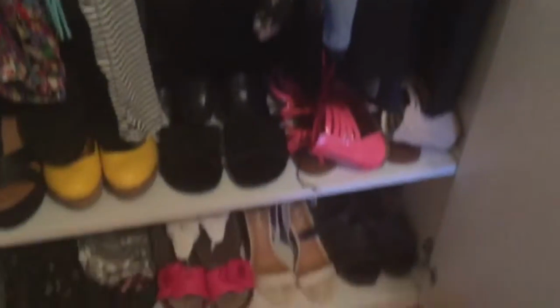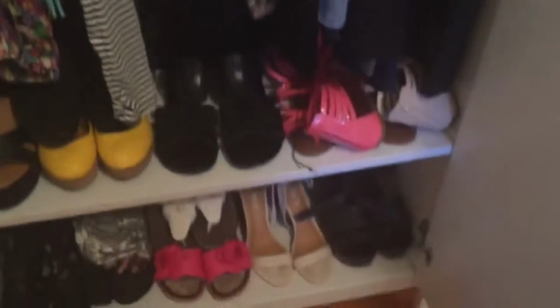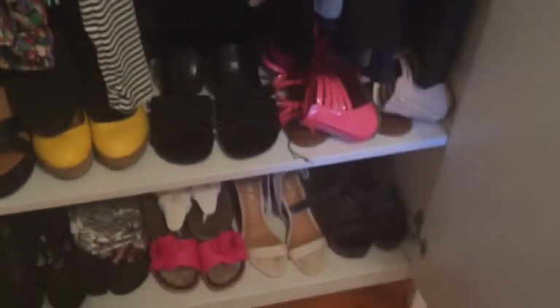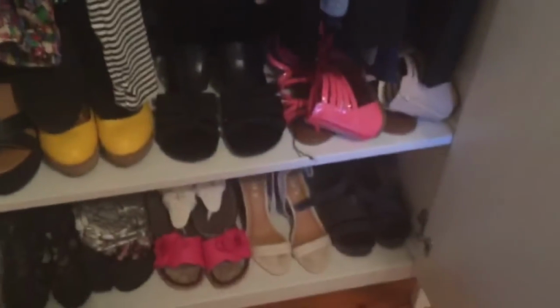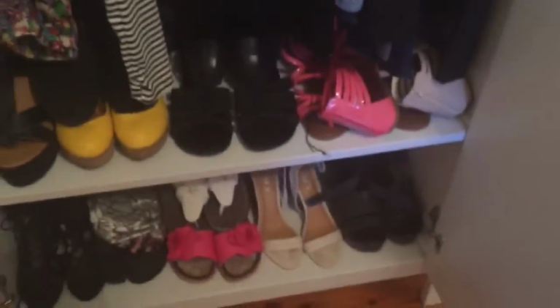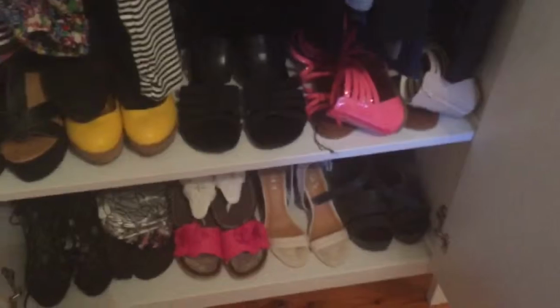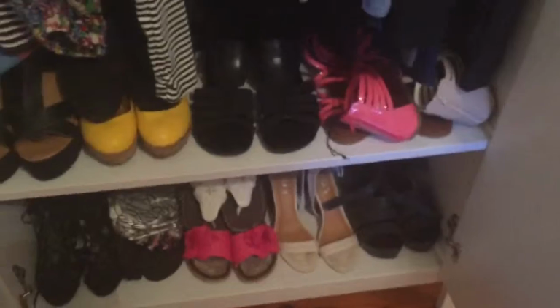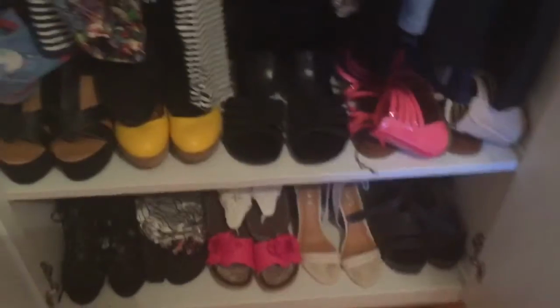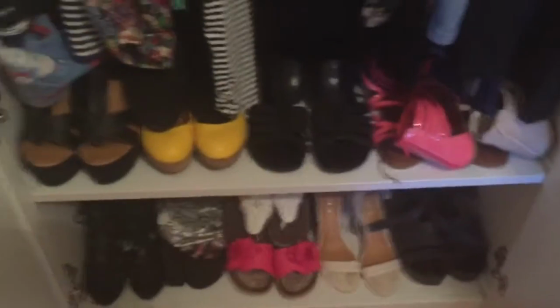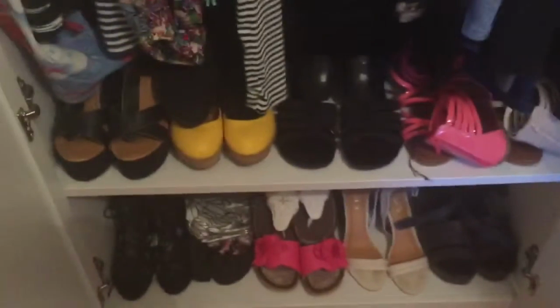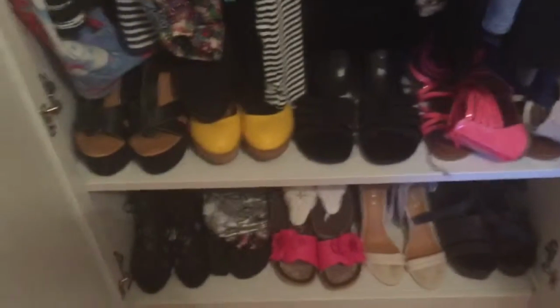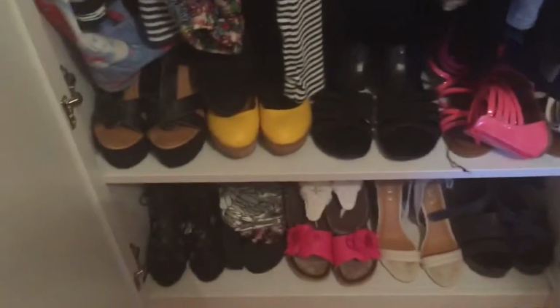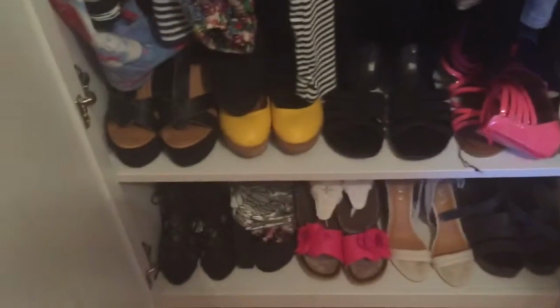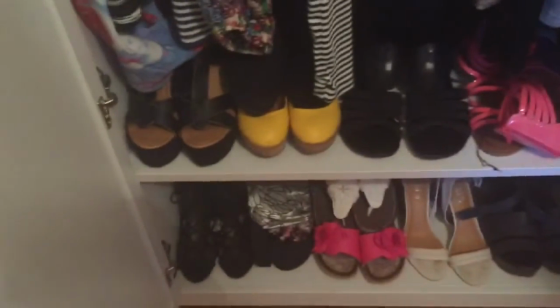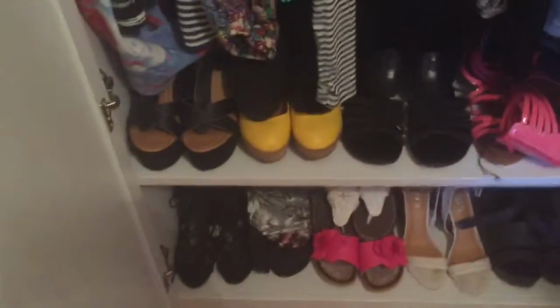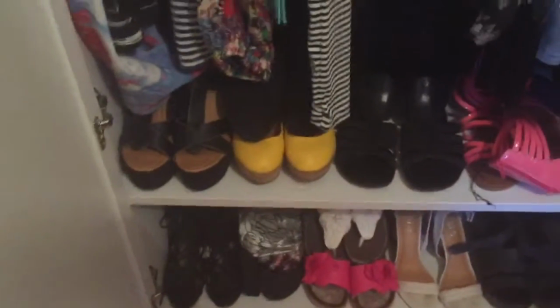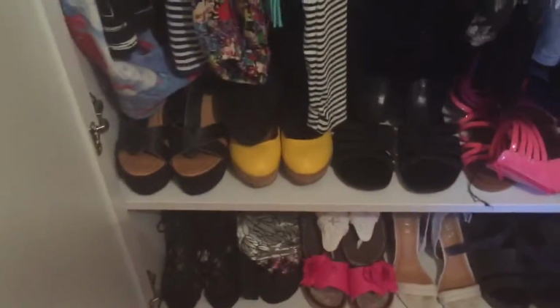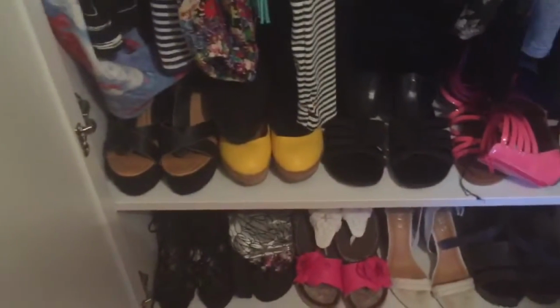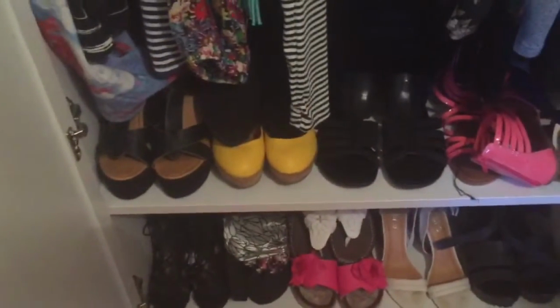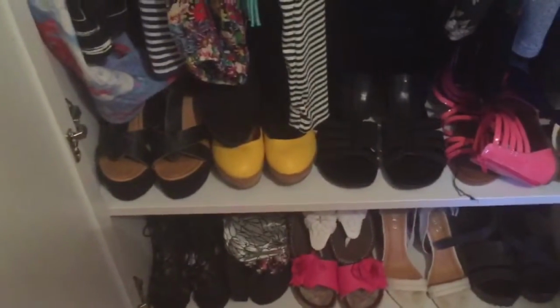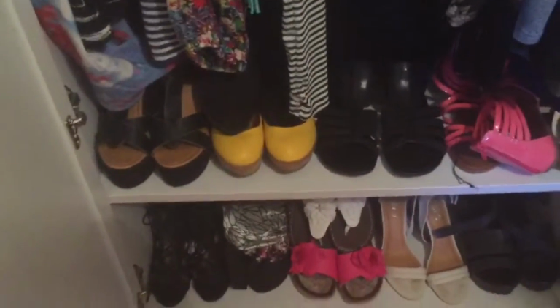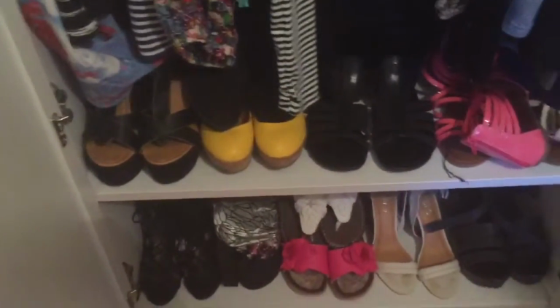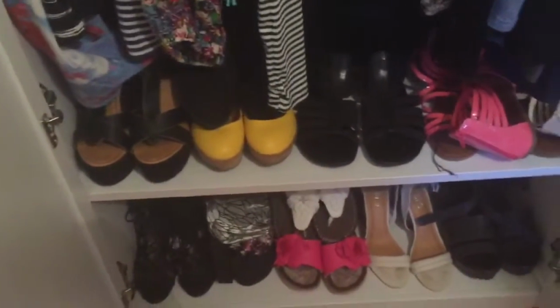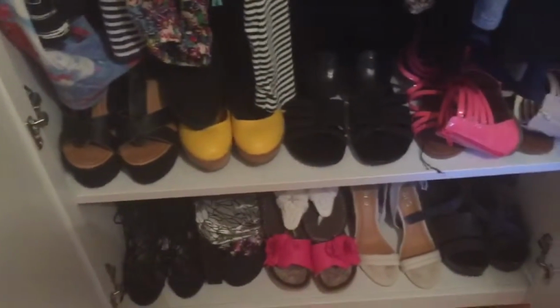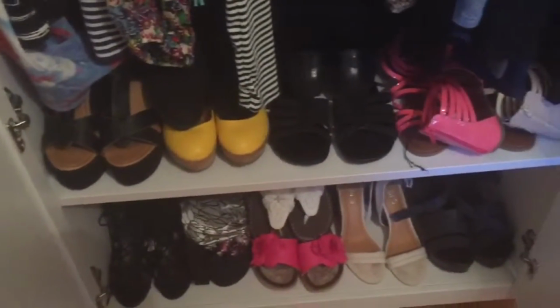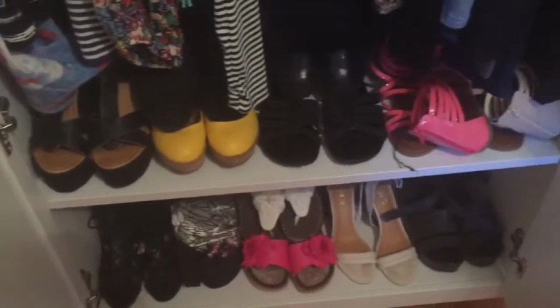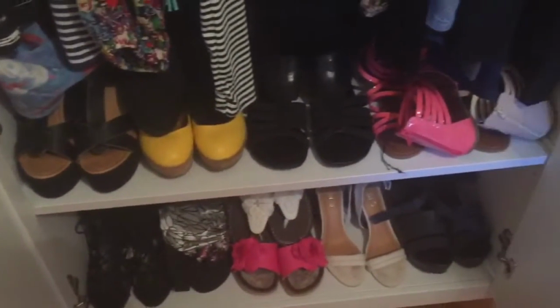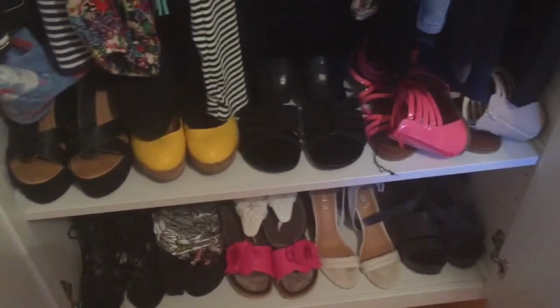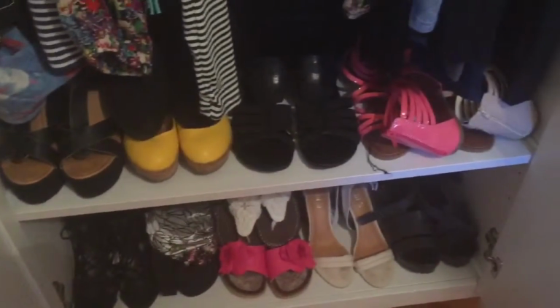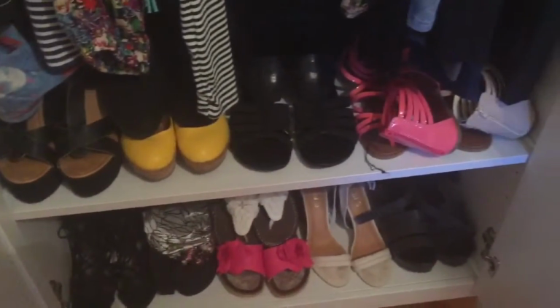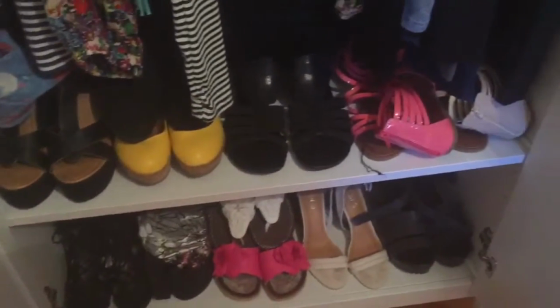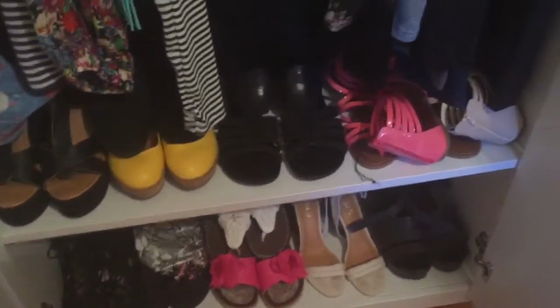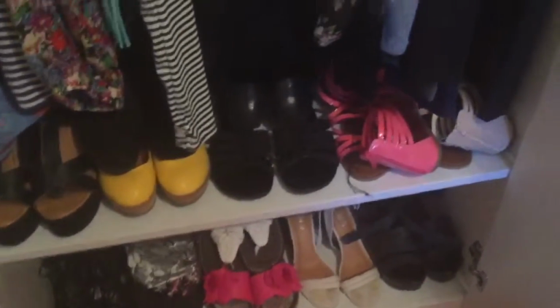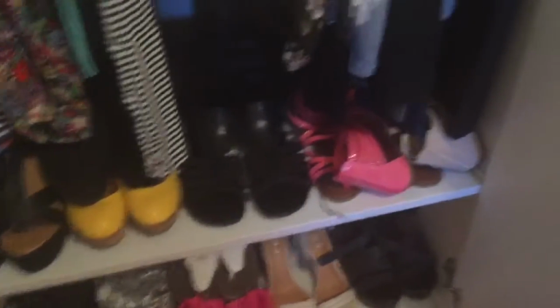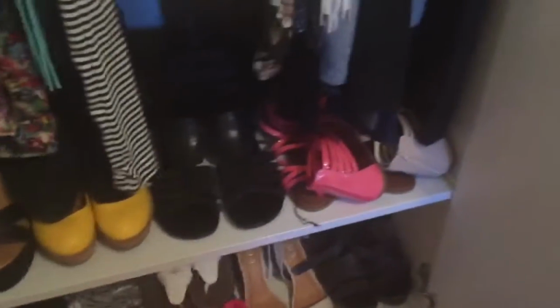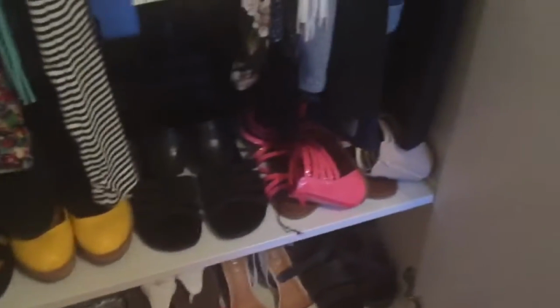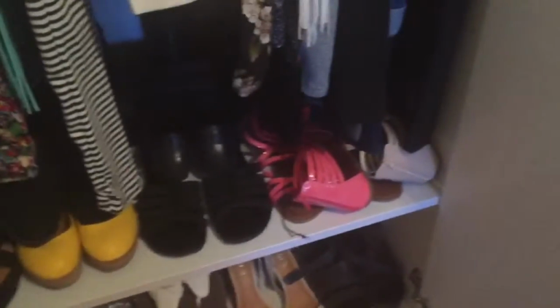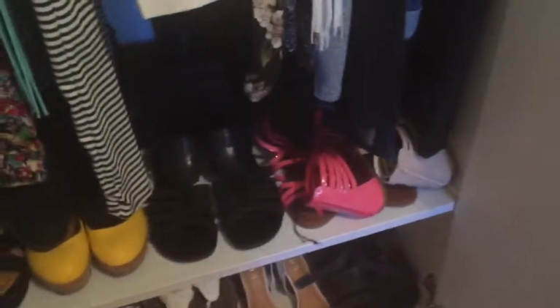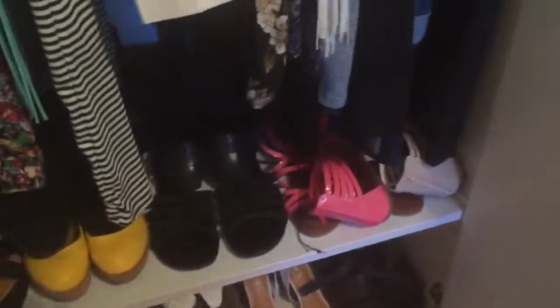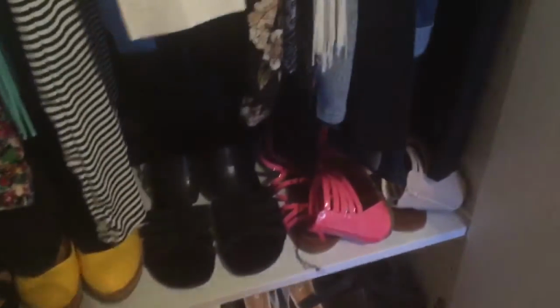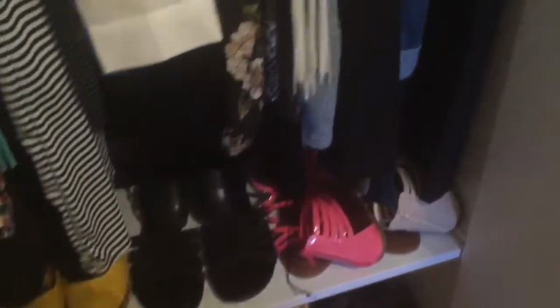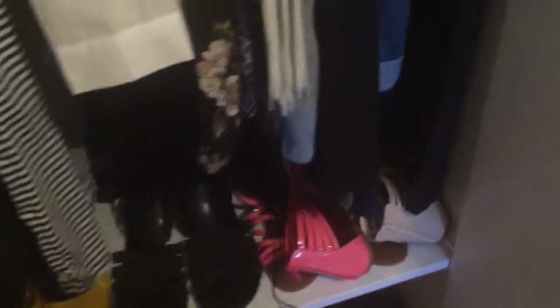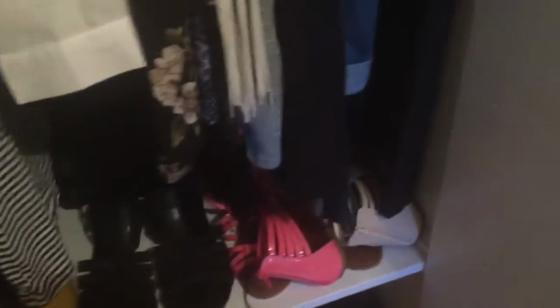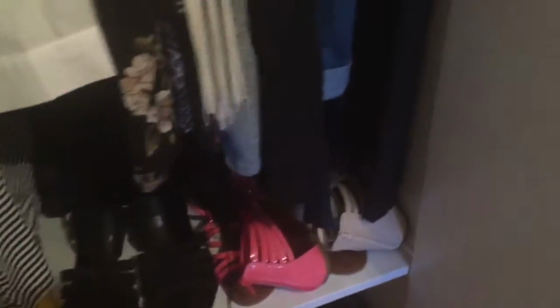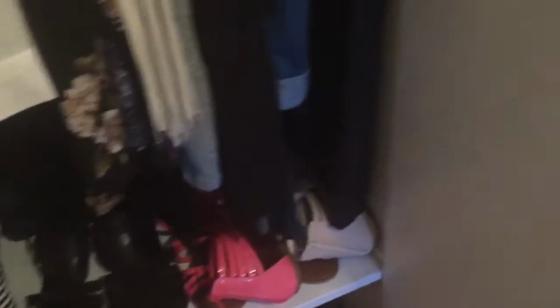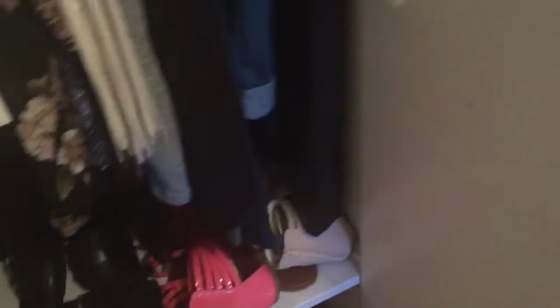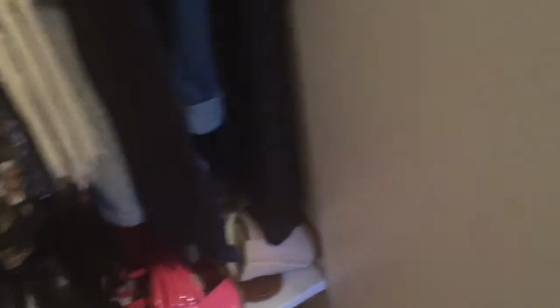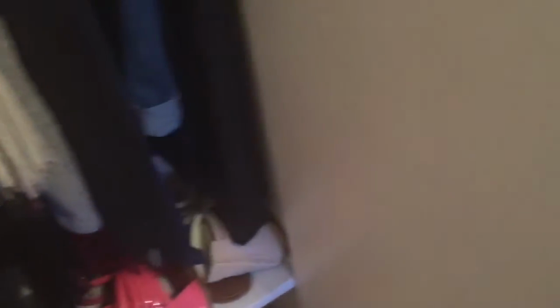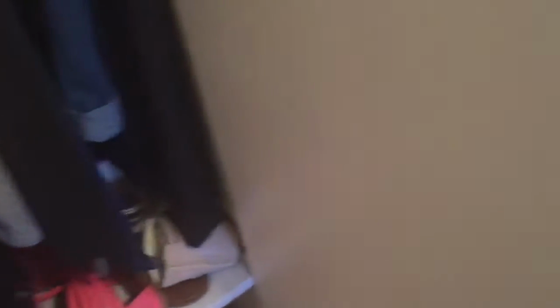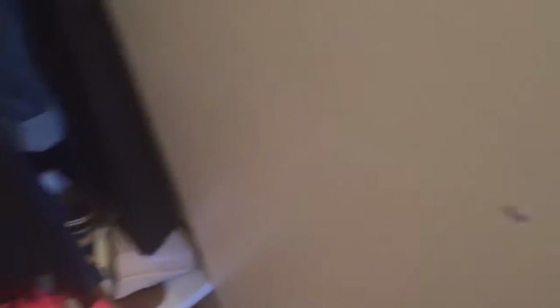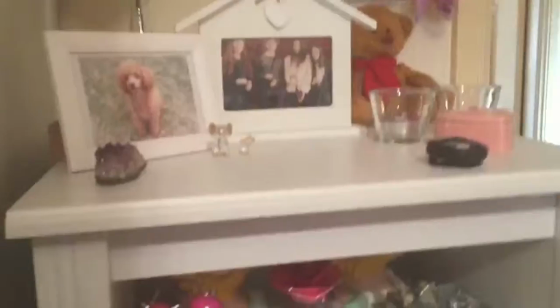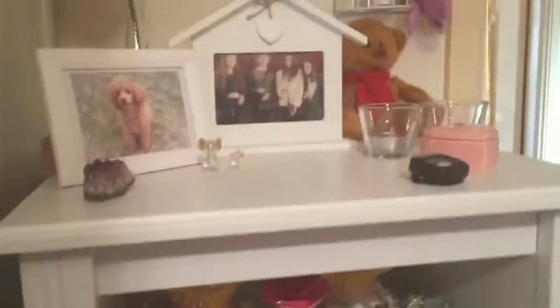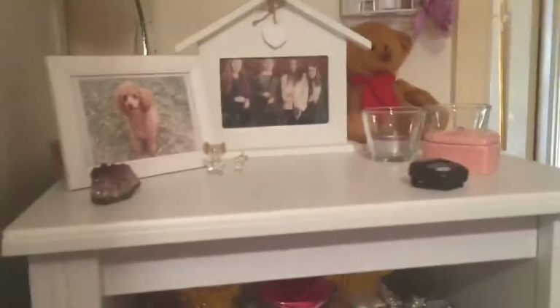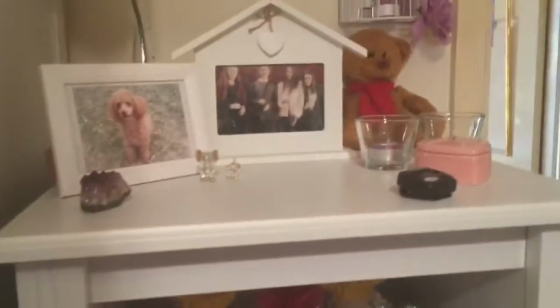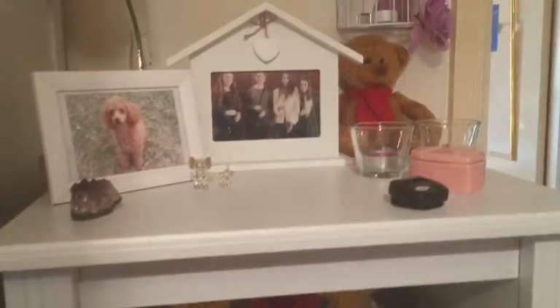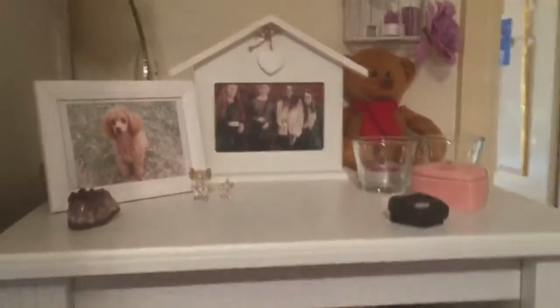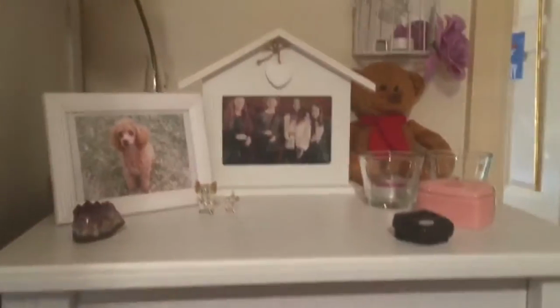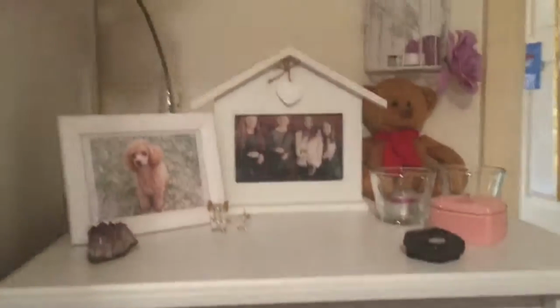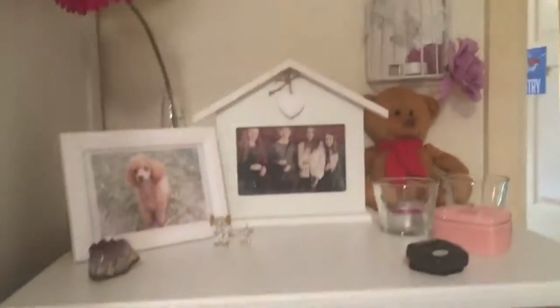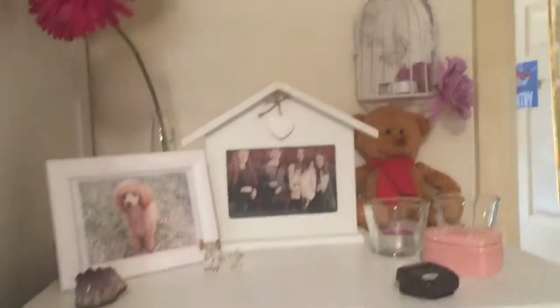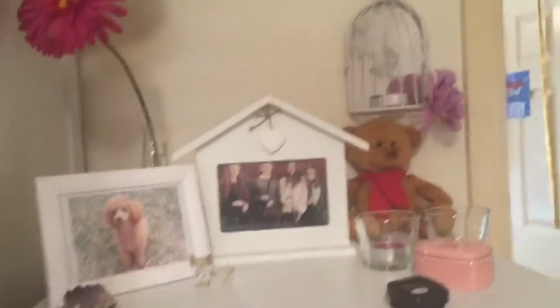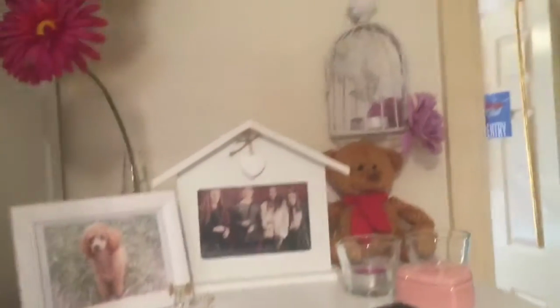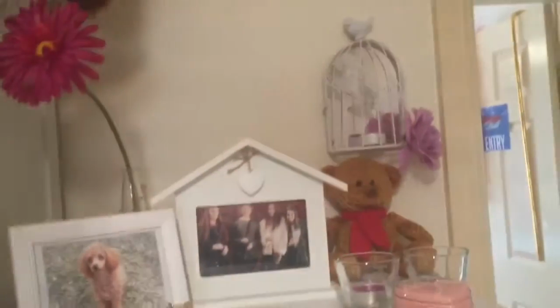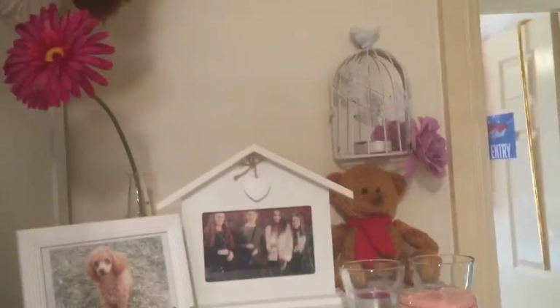Here I have all of my dresses, my shirts, and my pants. Then down the bottom I just have all my shoes — there are some more behind. I have a lot of shoes.